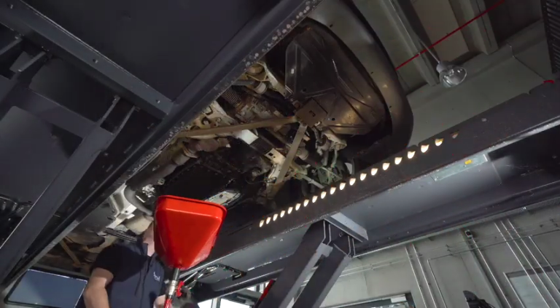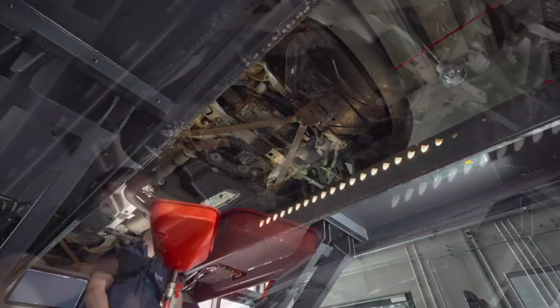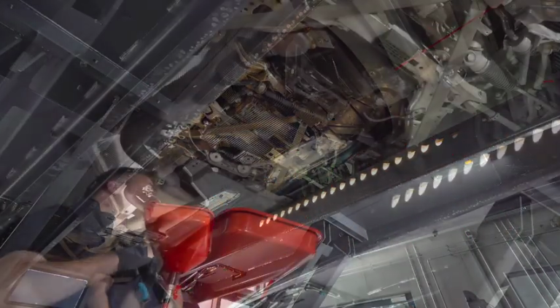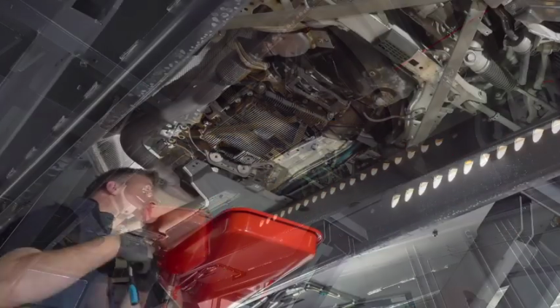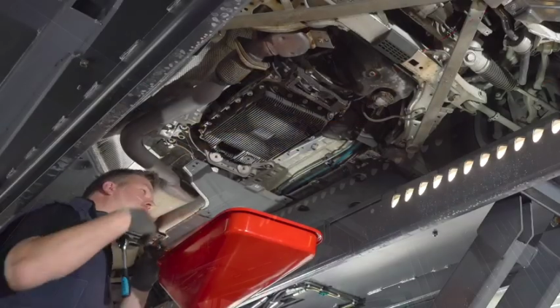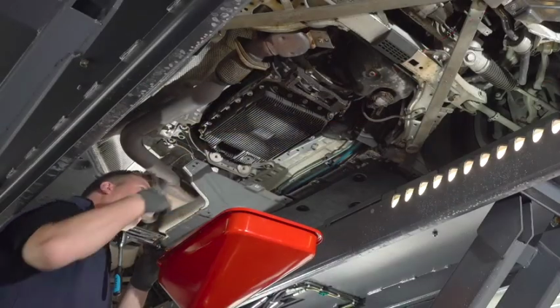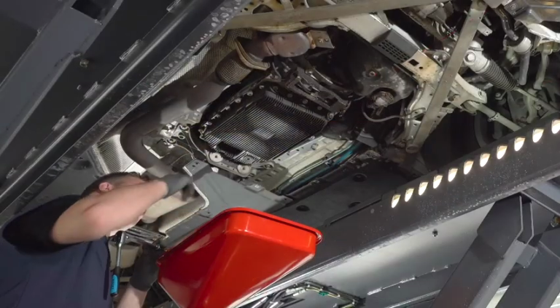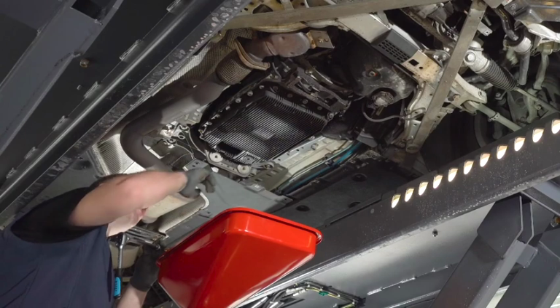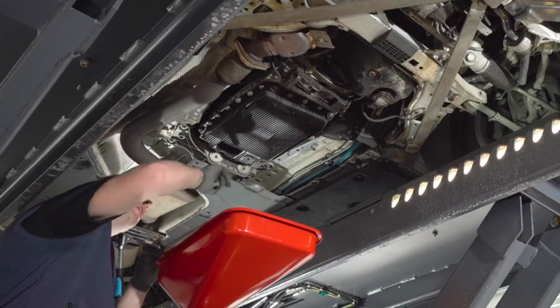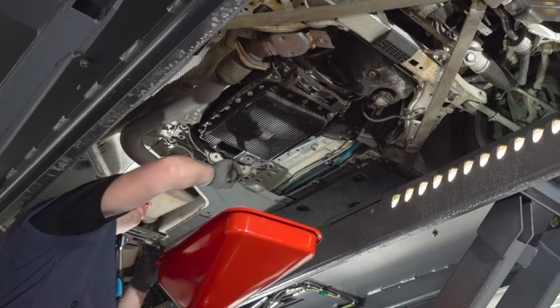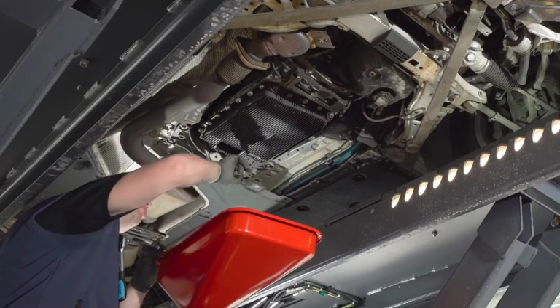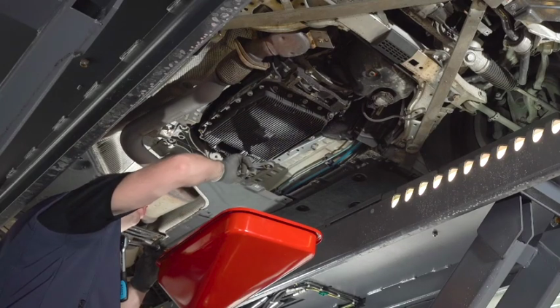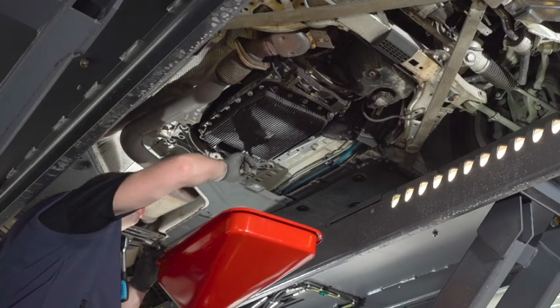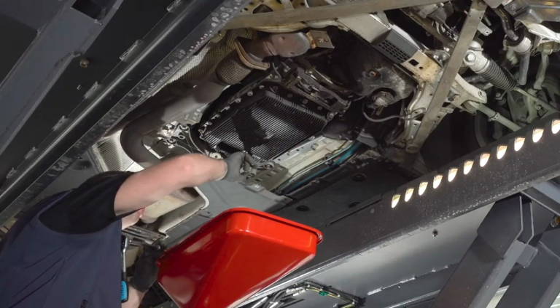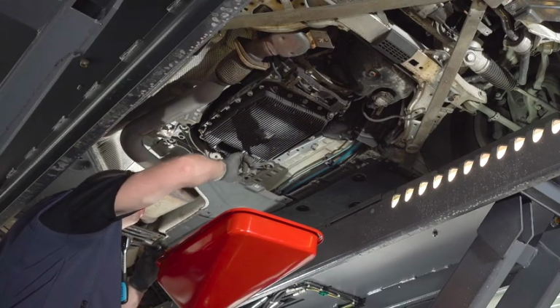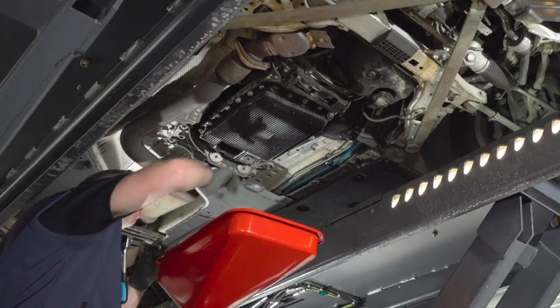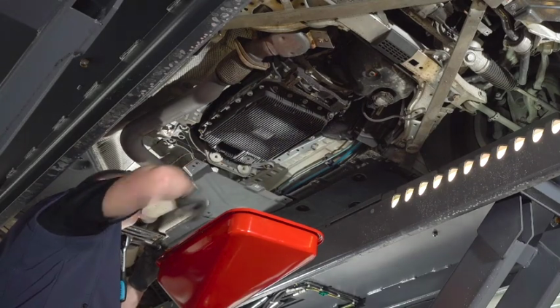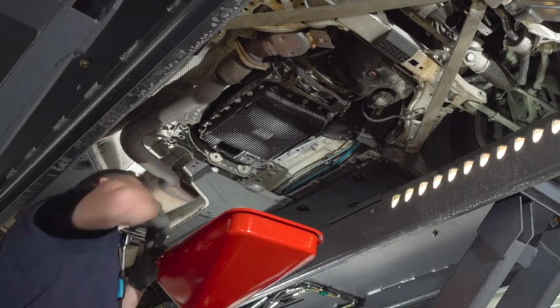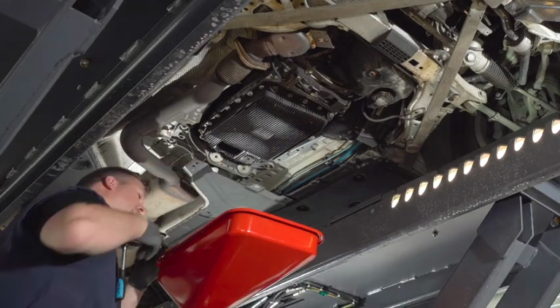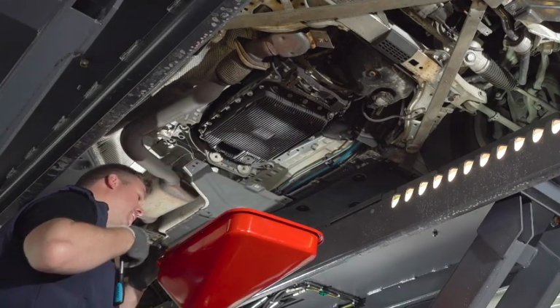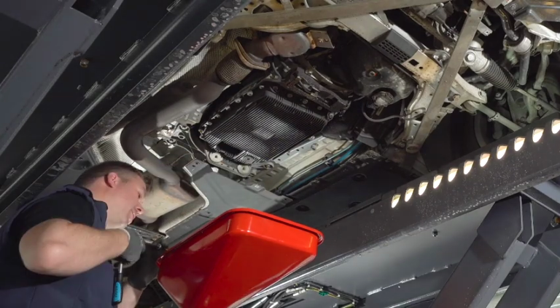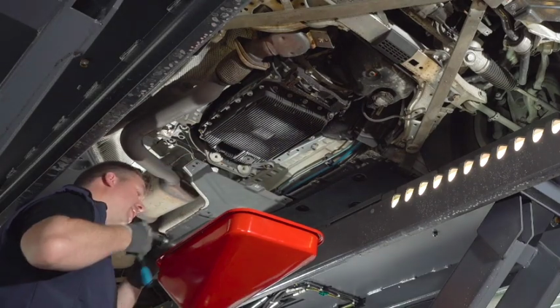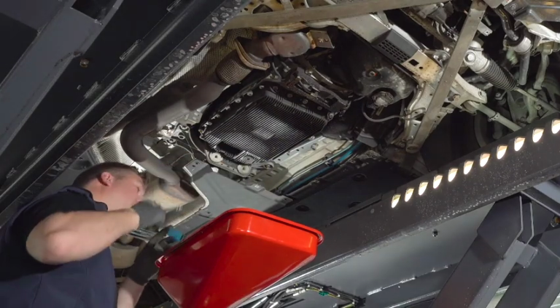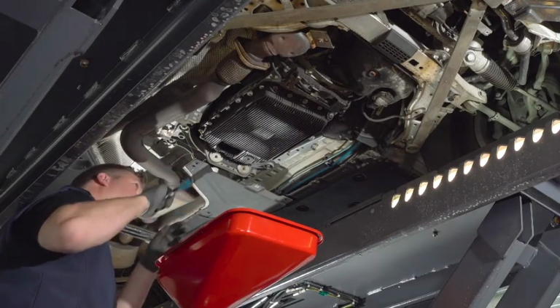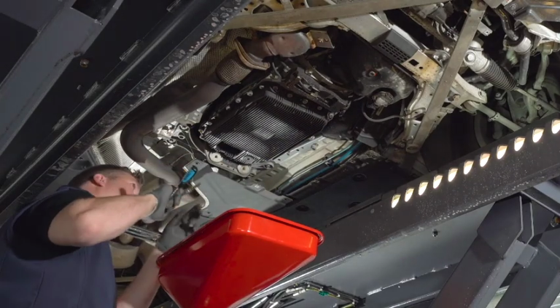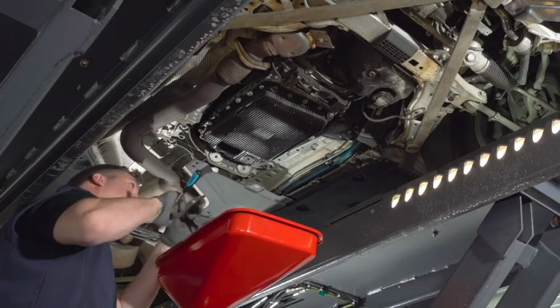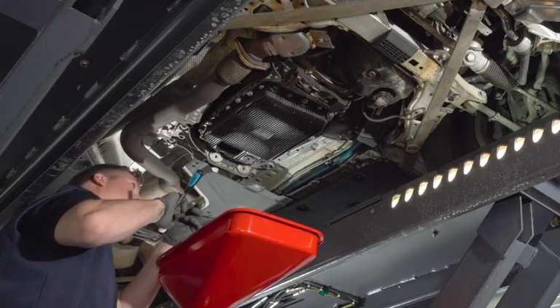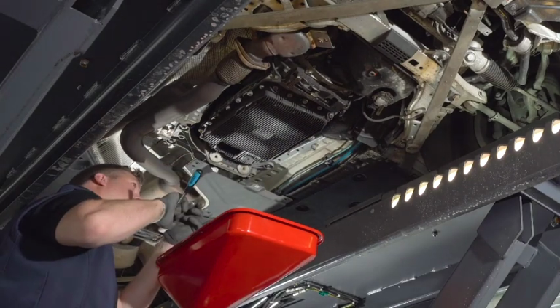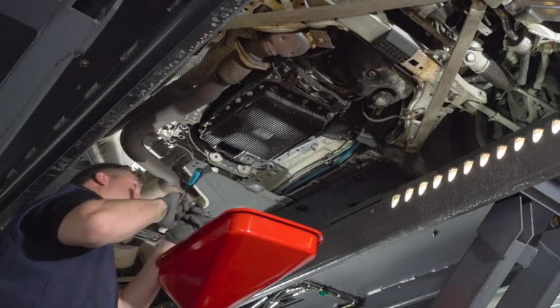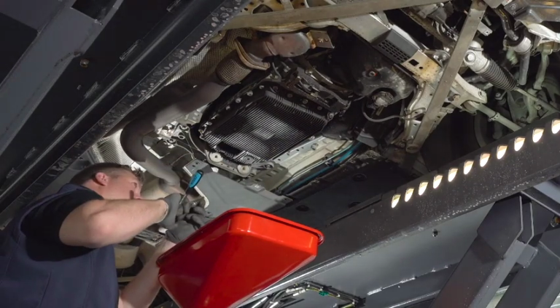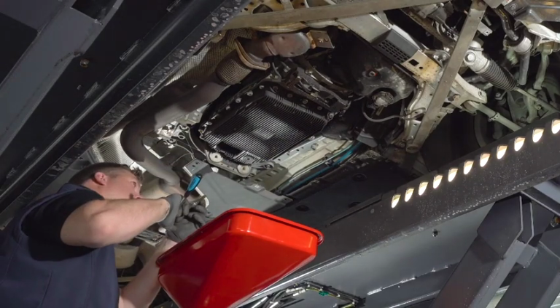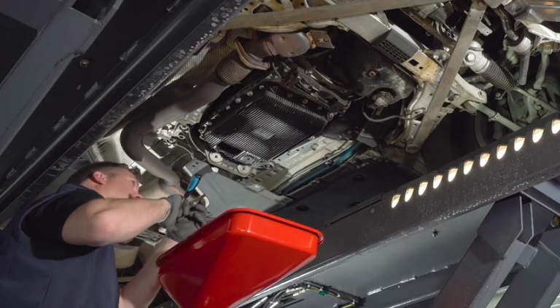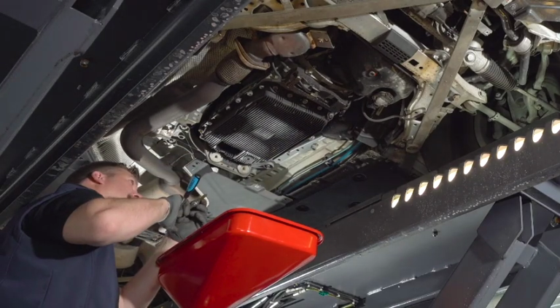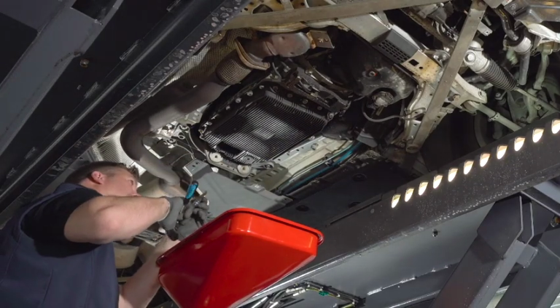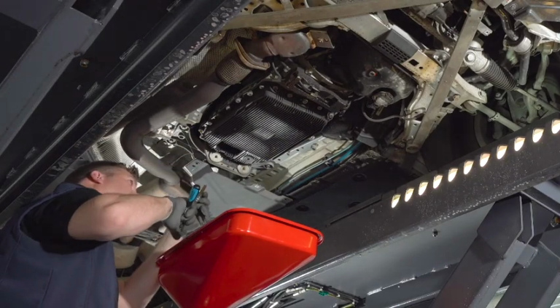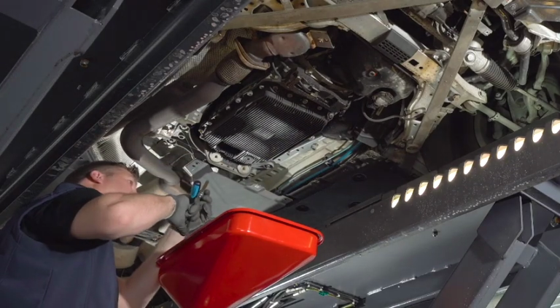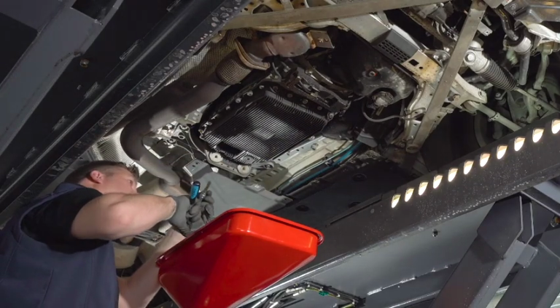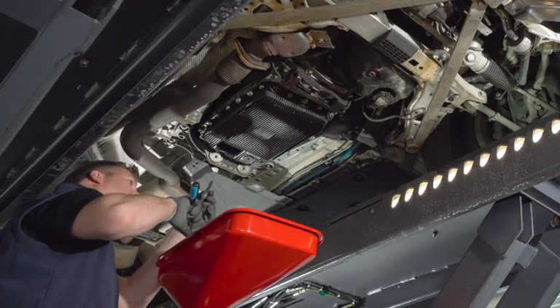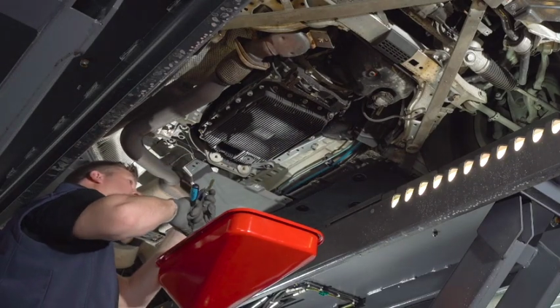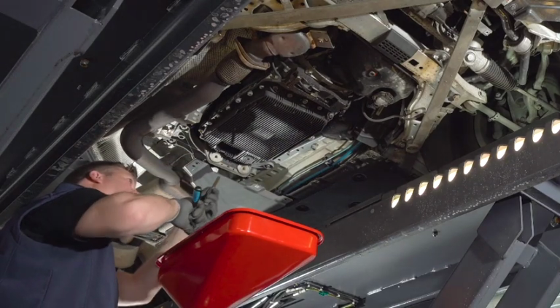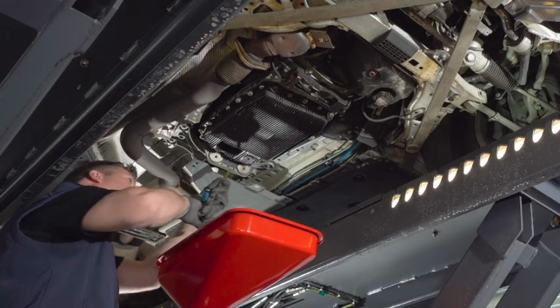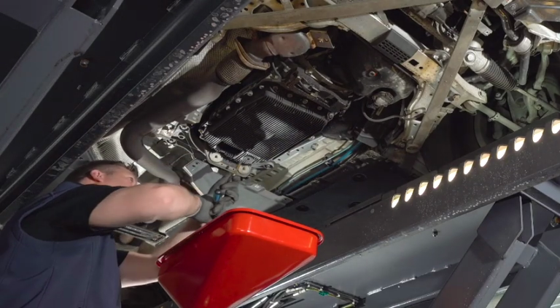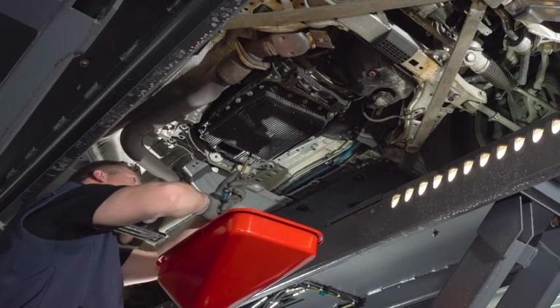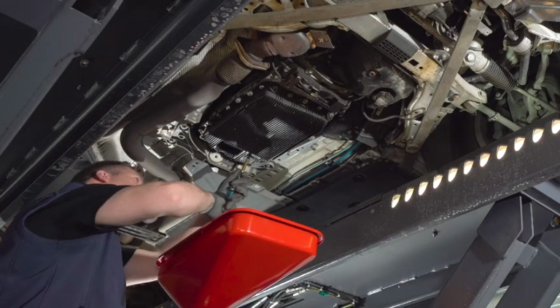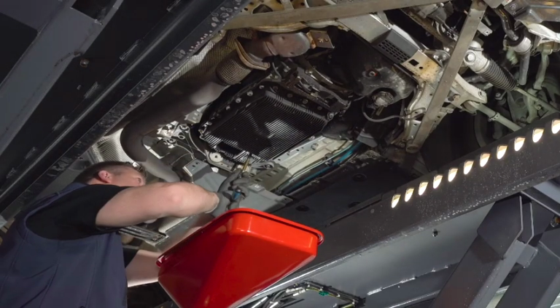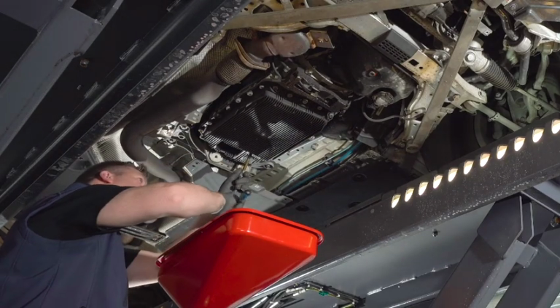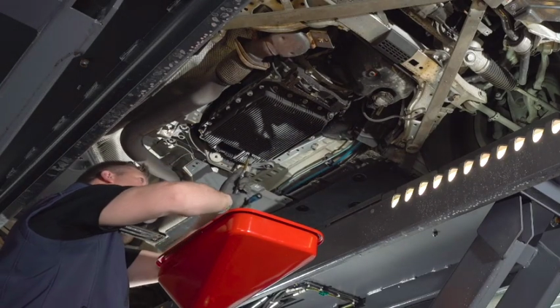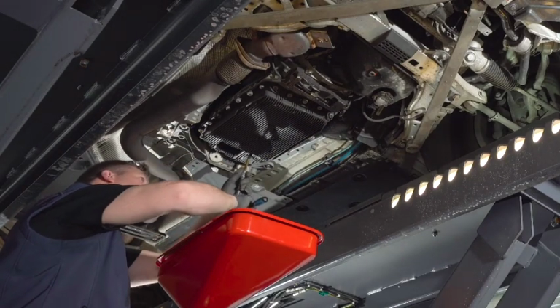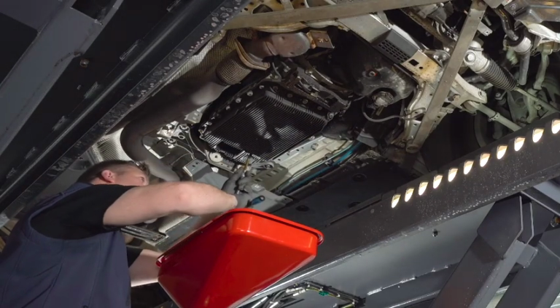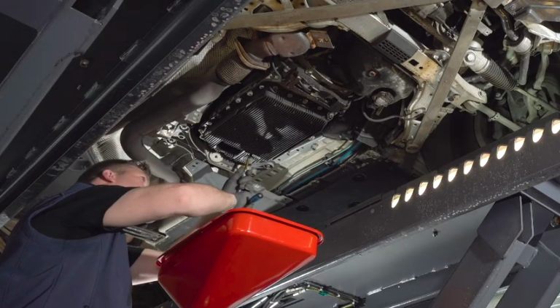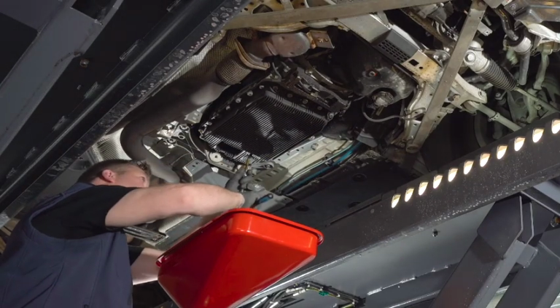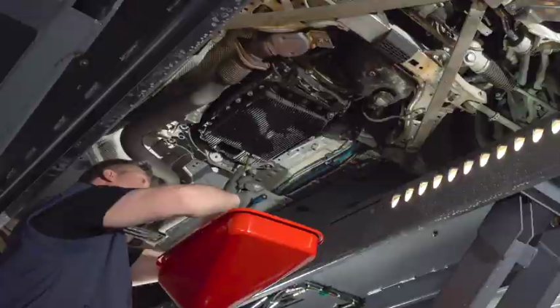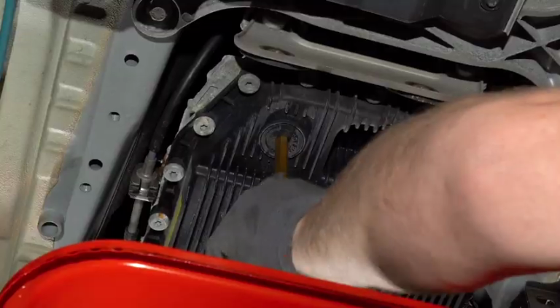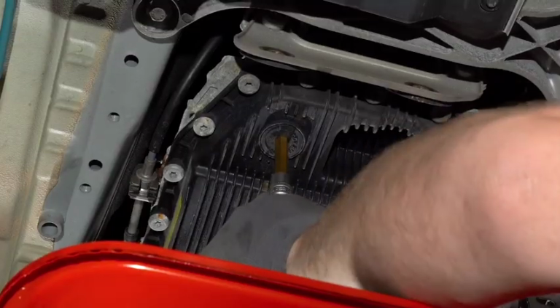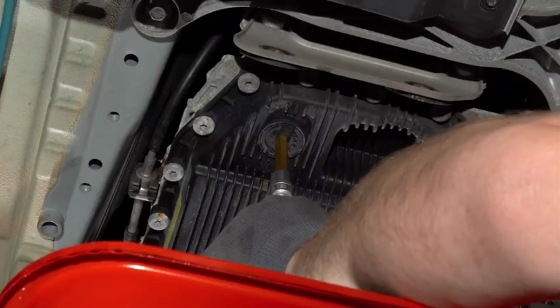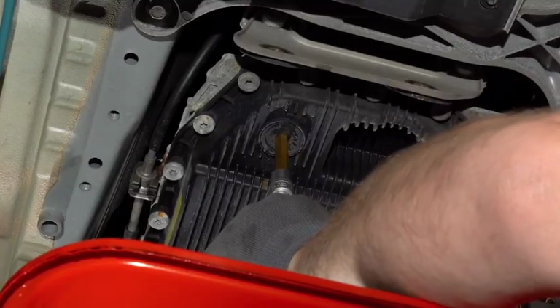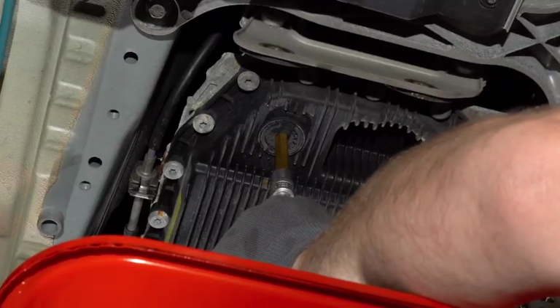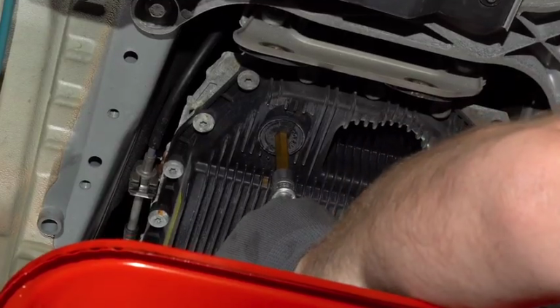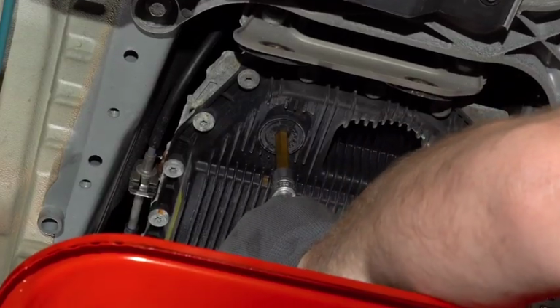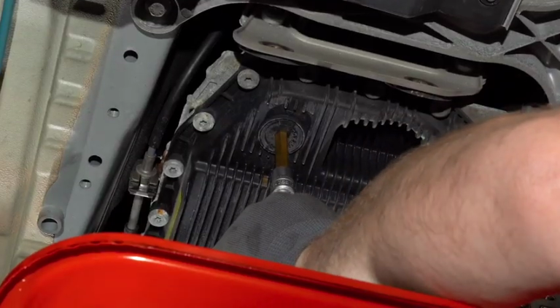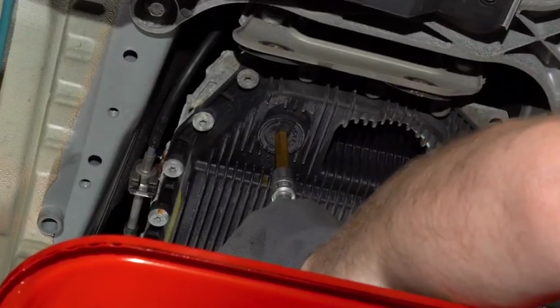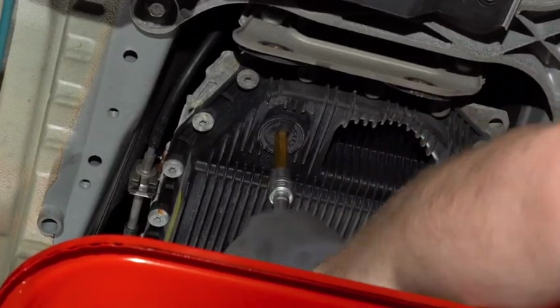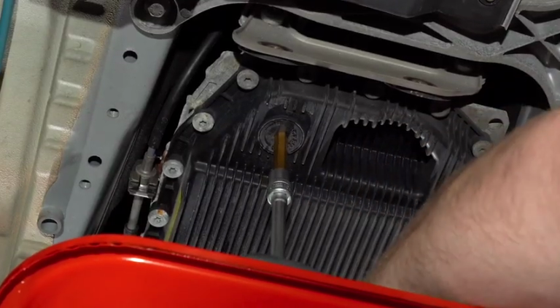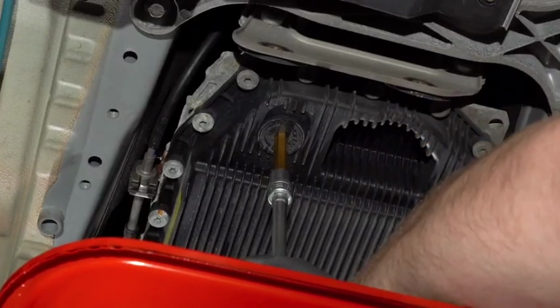So now we undo the drain plug — for that you need a 10mm allen key. Insert it and proceed.